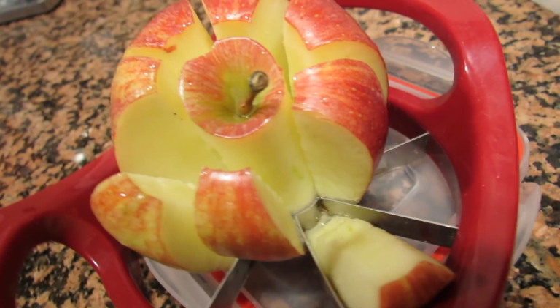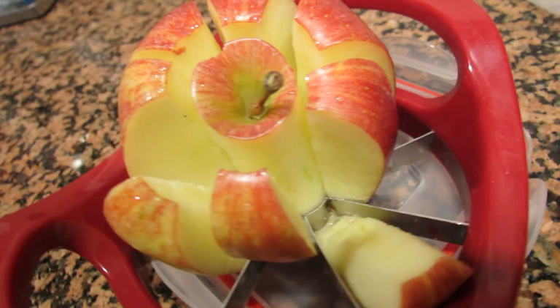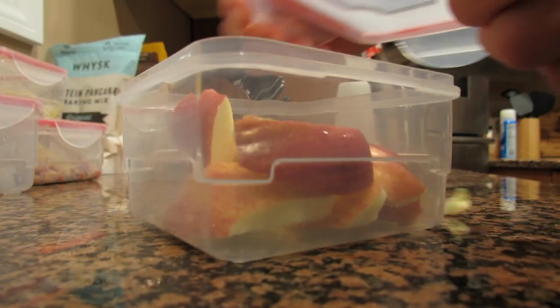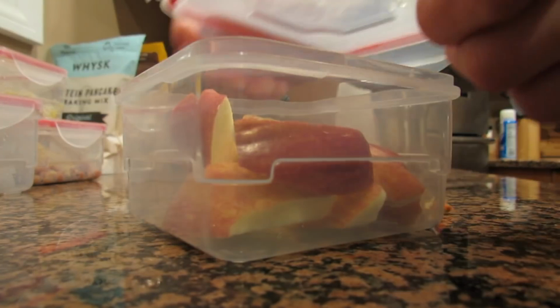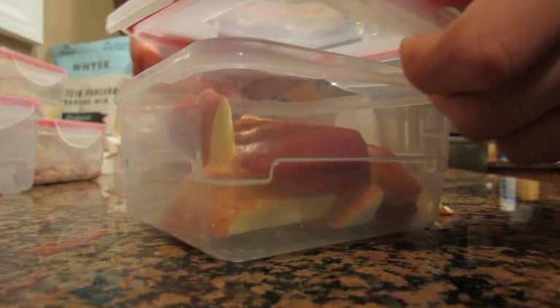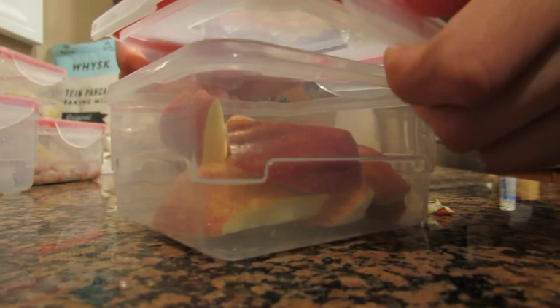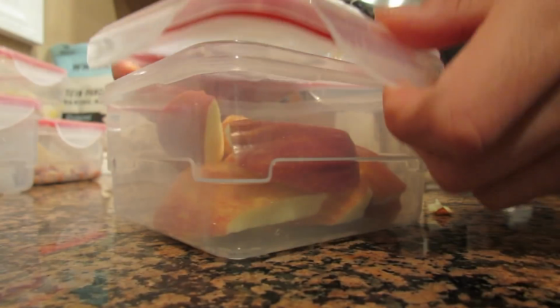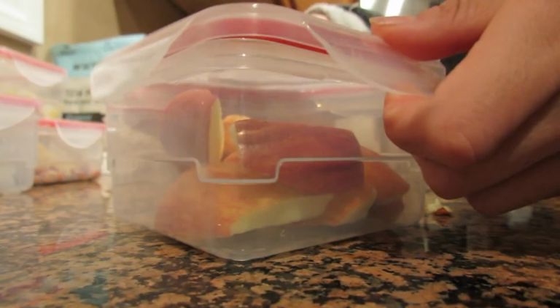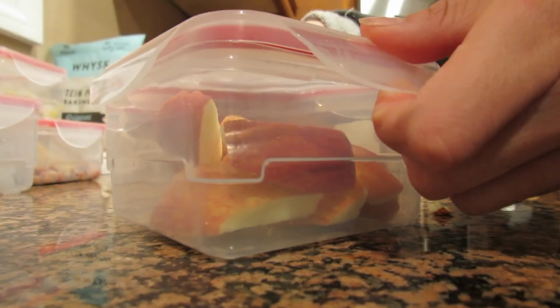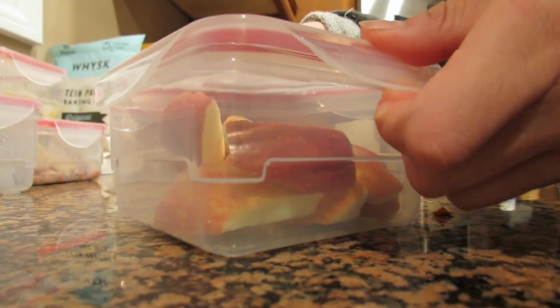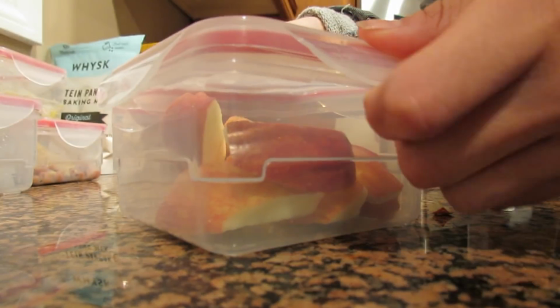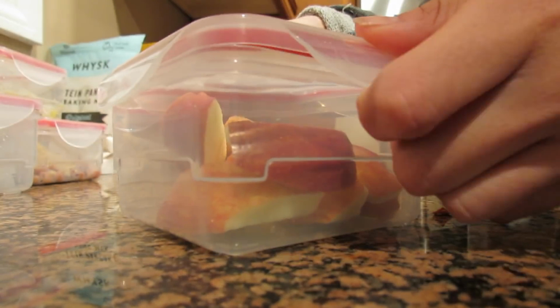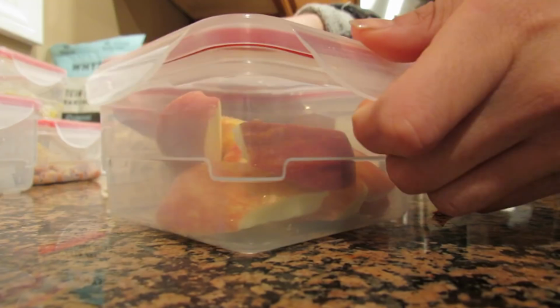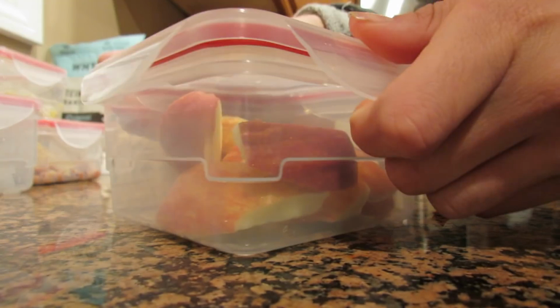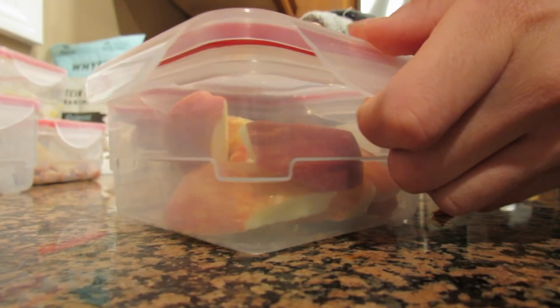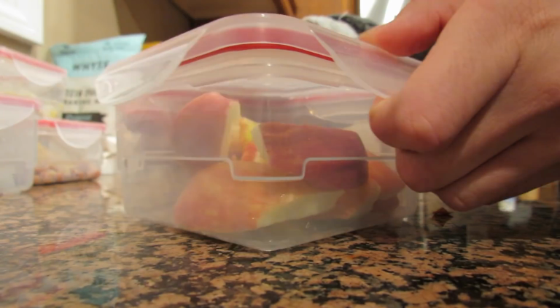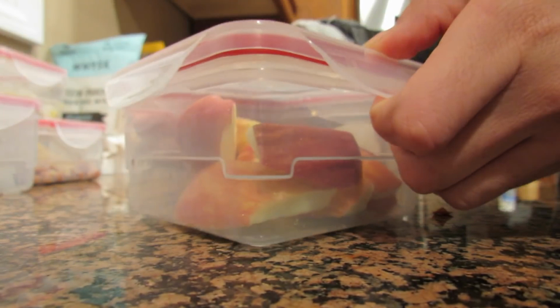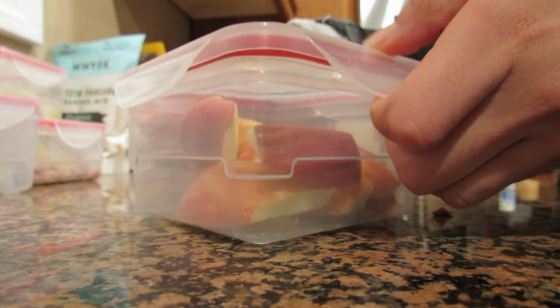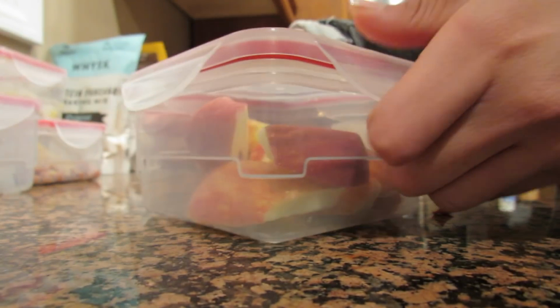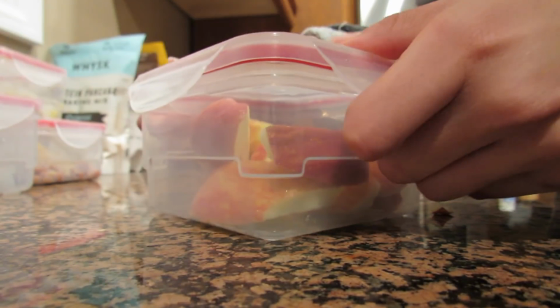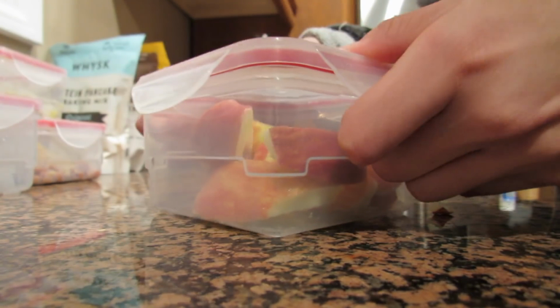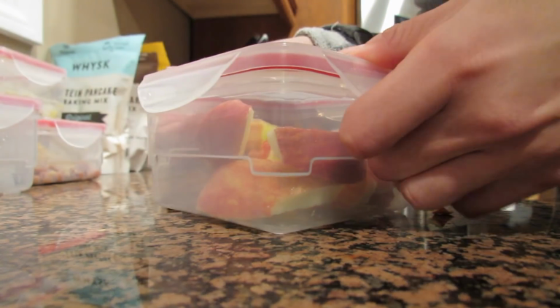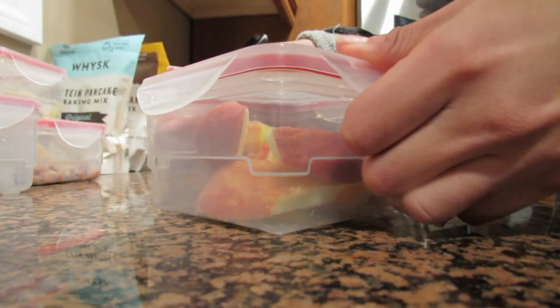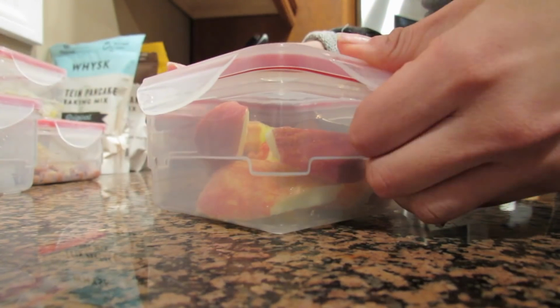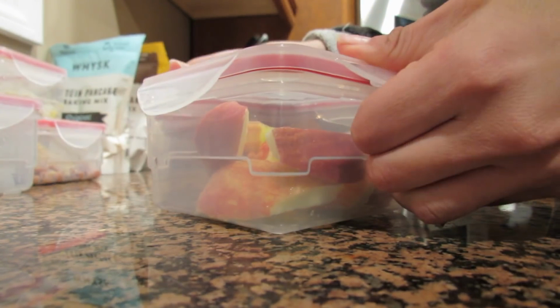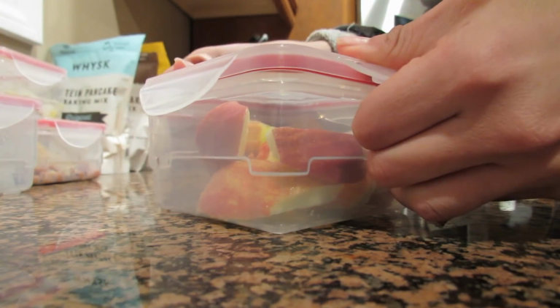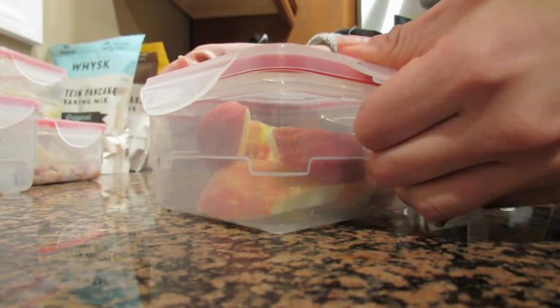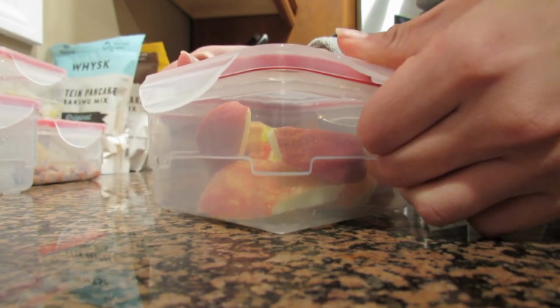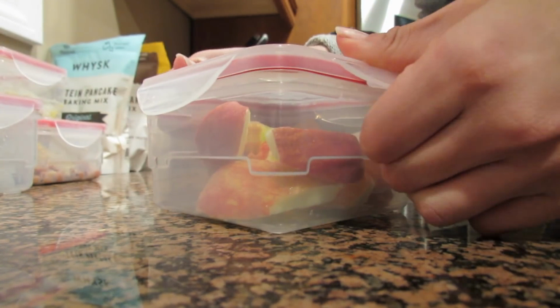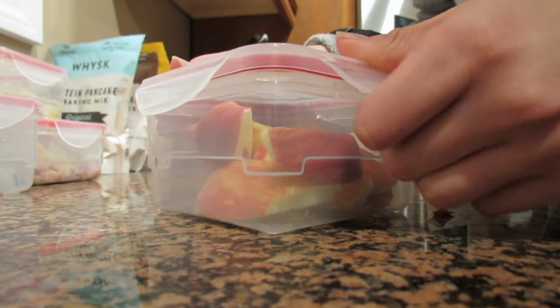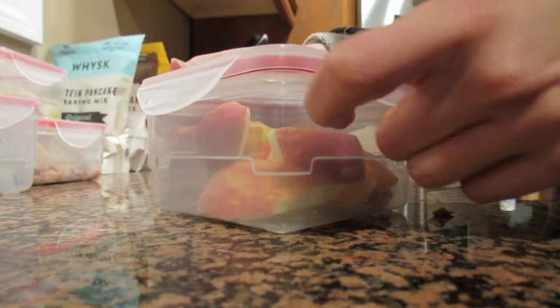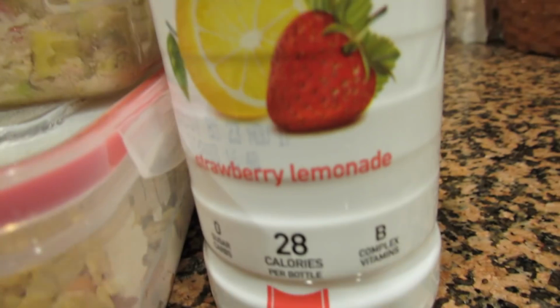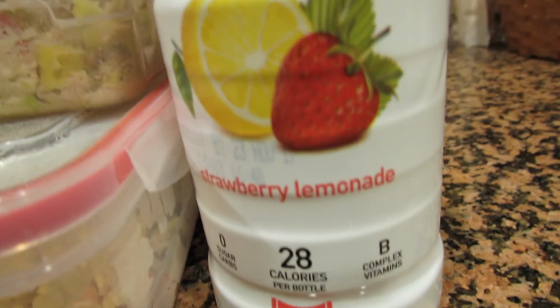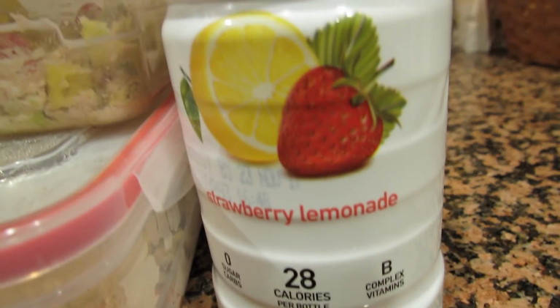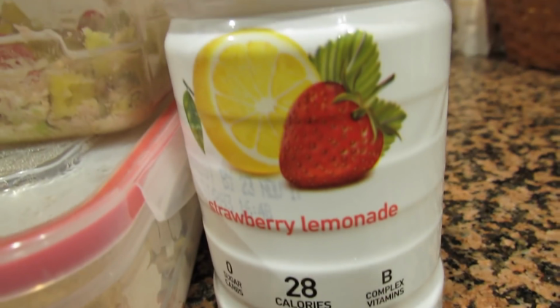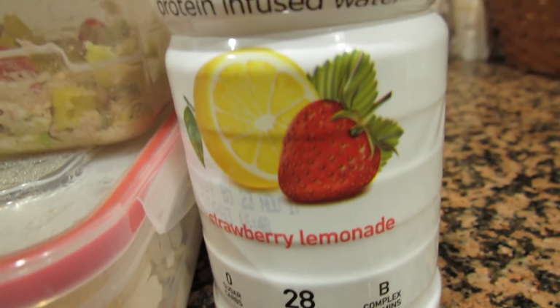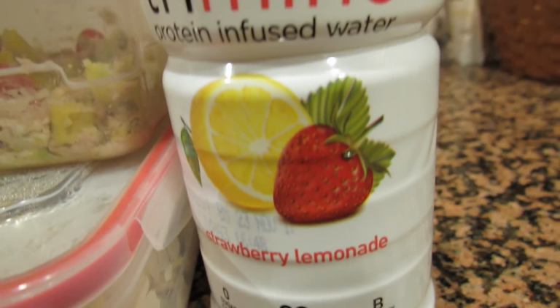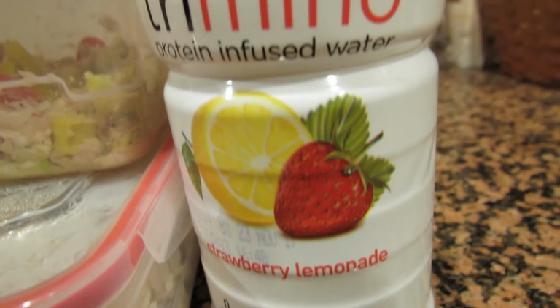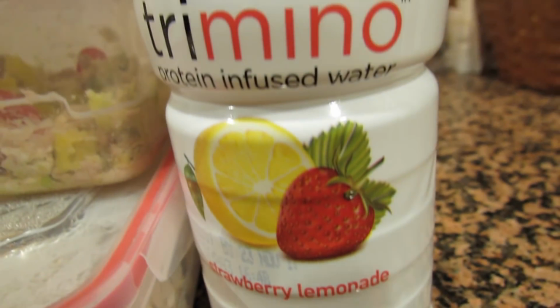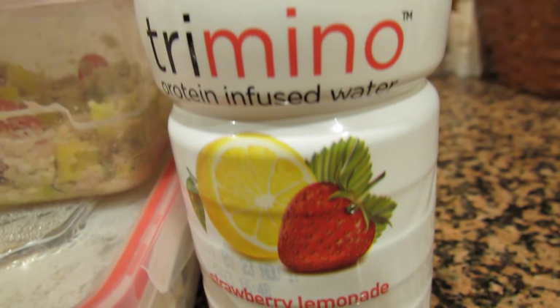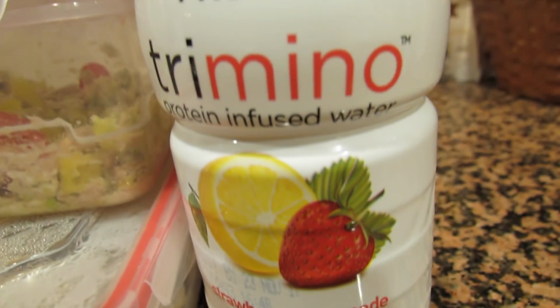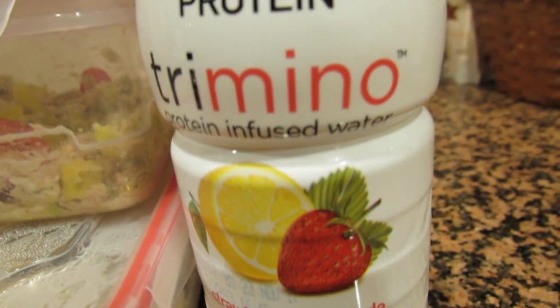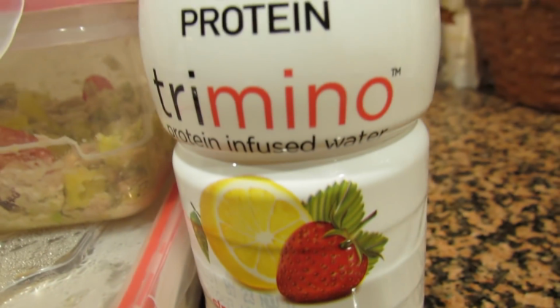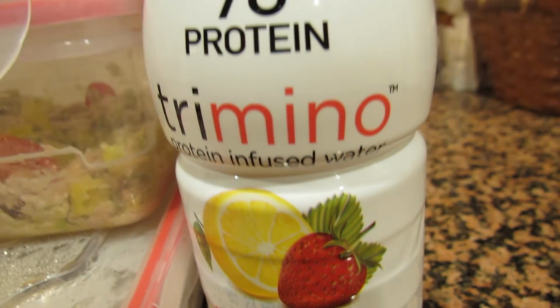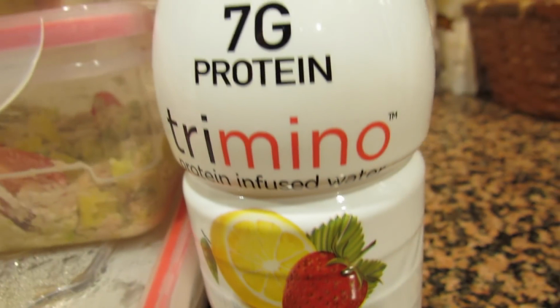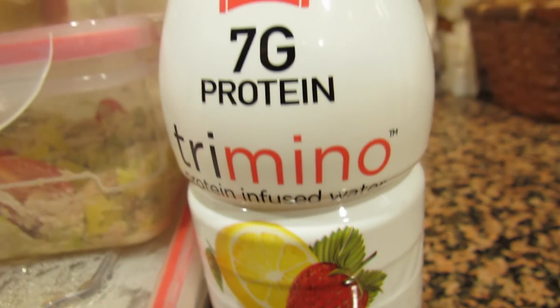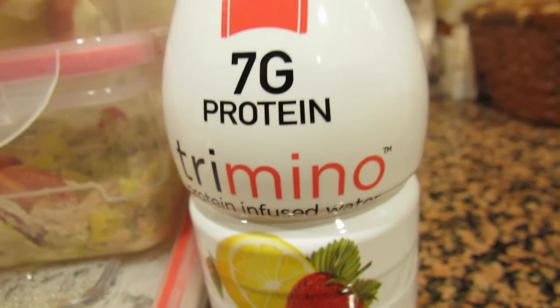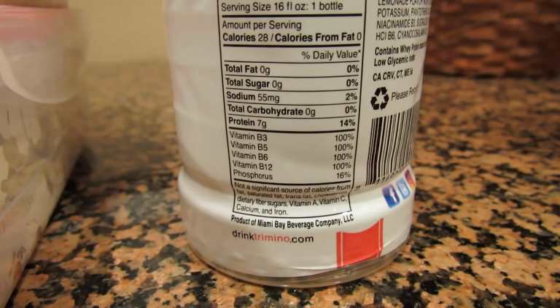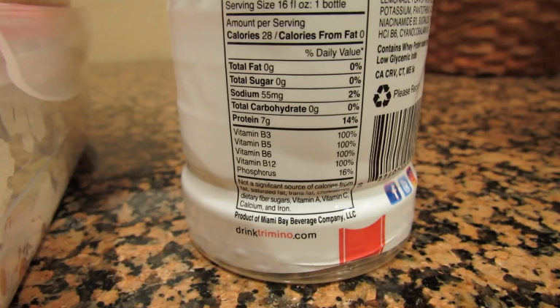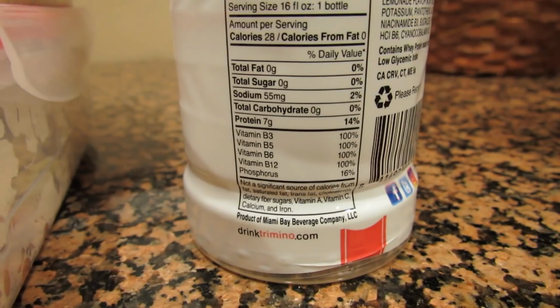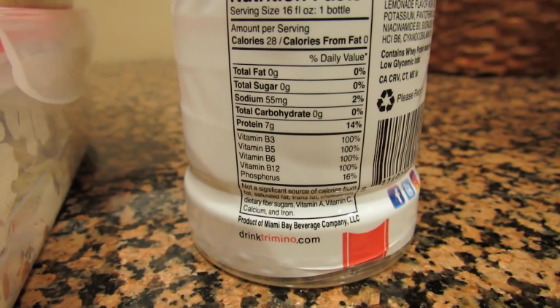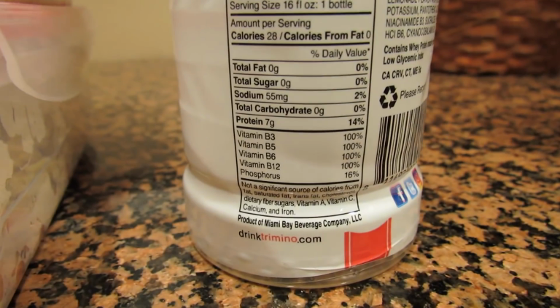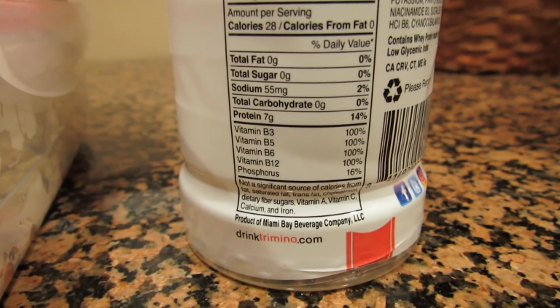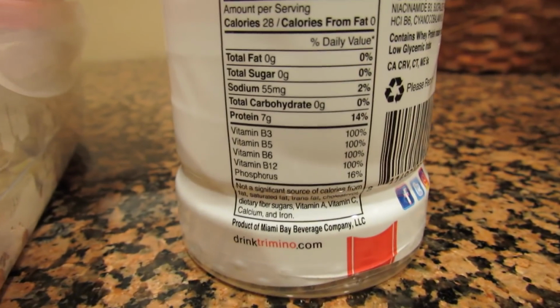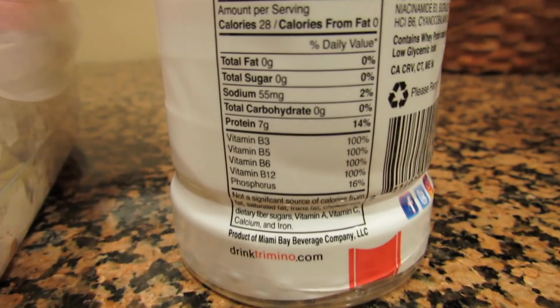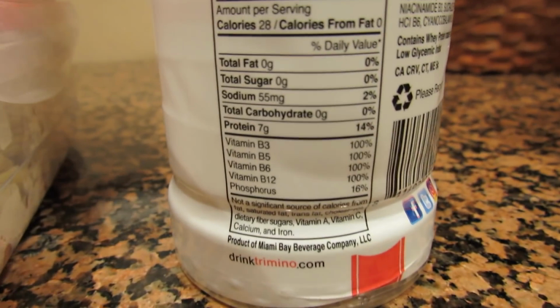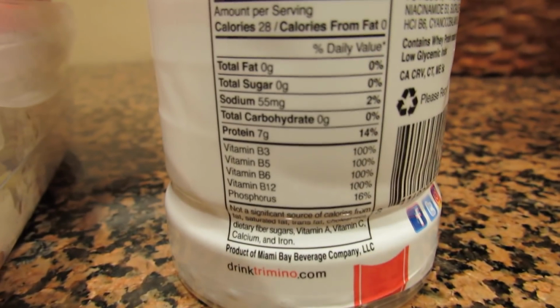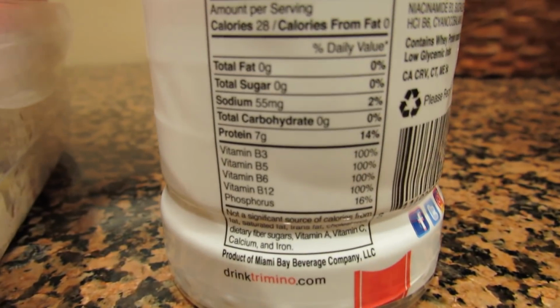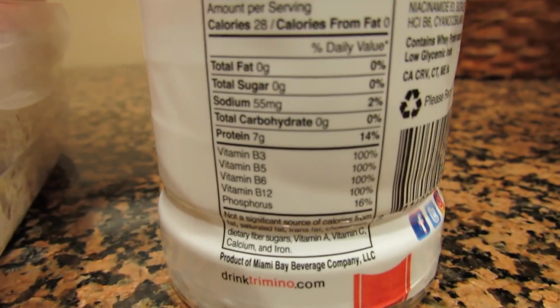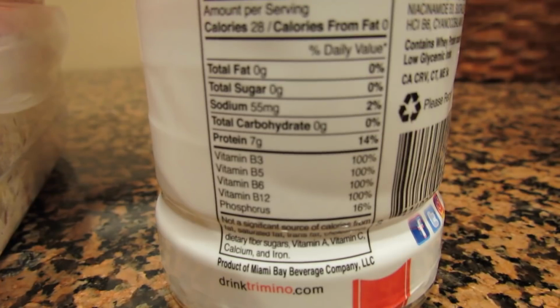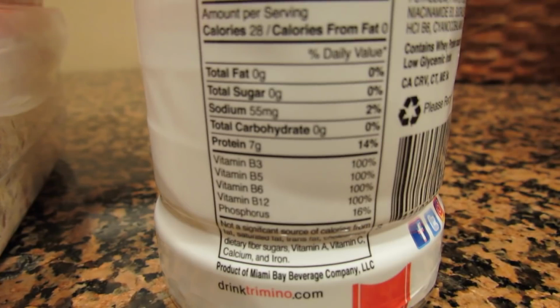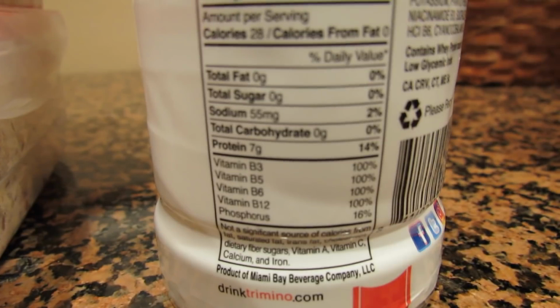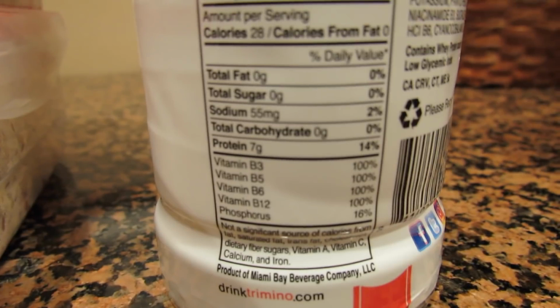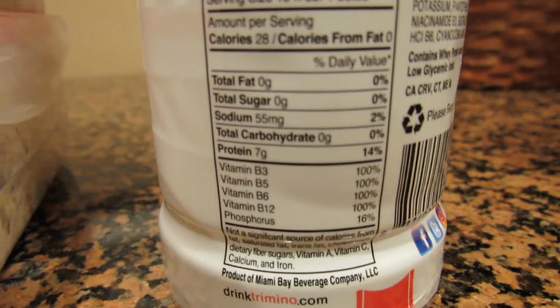I cut the apple into little pieces, put it in a container, and I'm also having this protein-infused water alongside it.